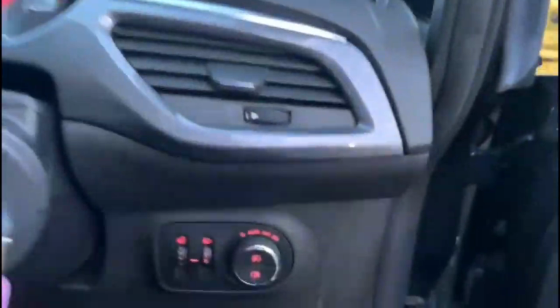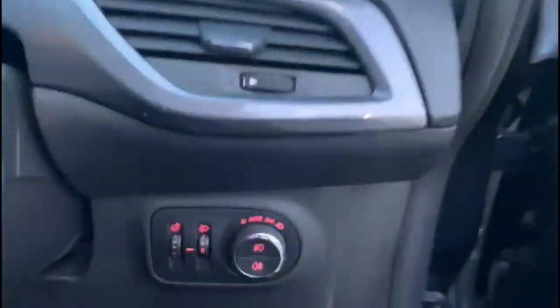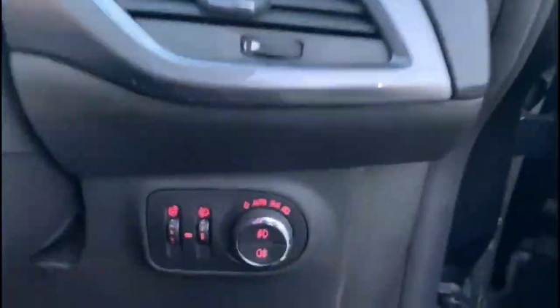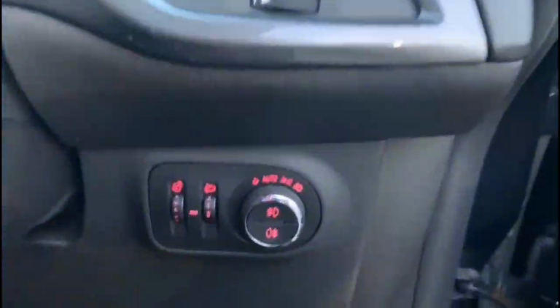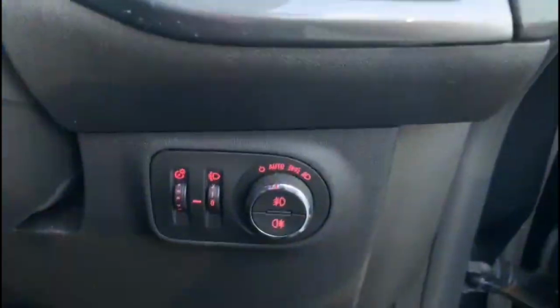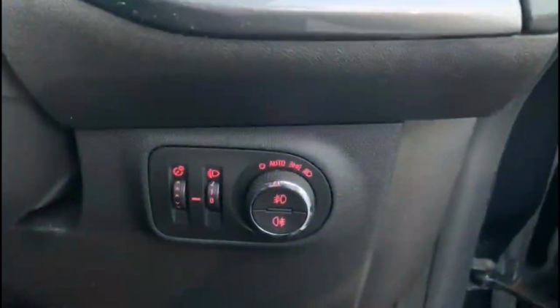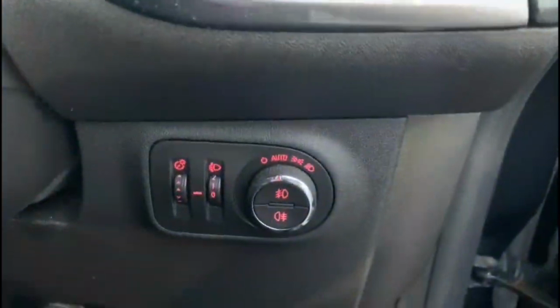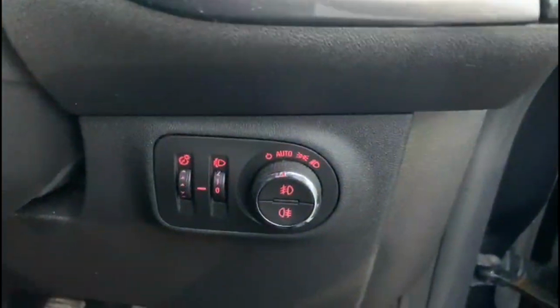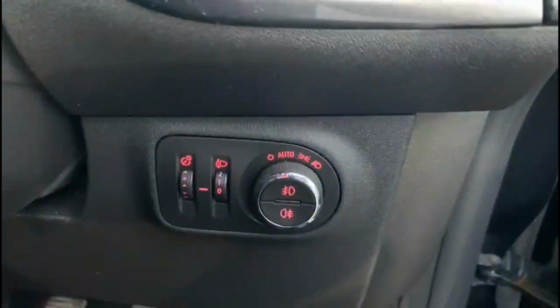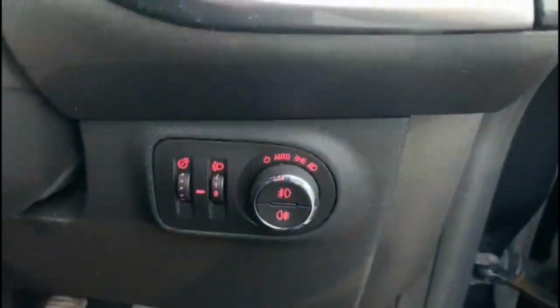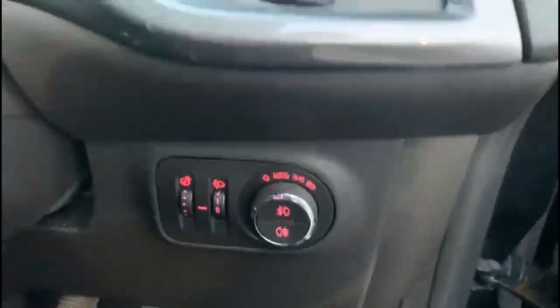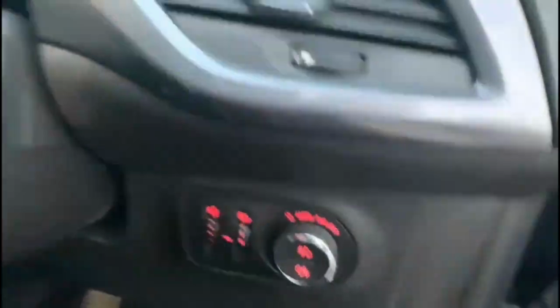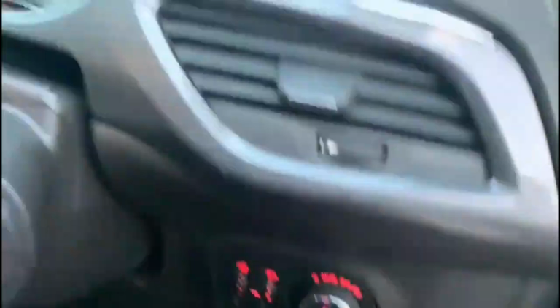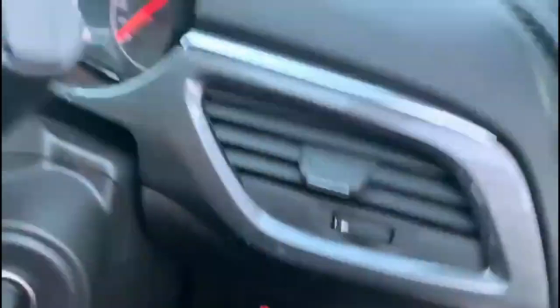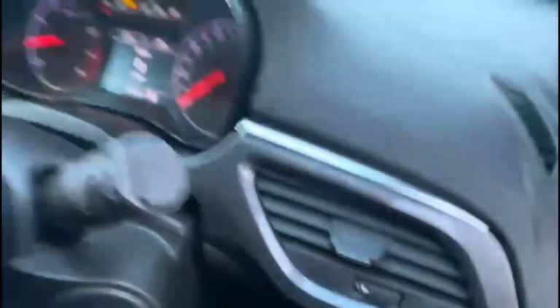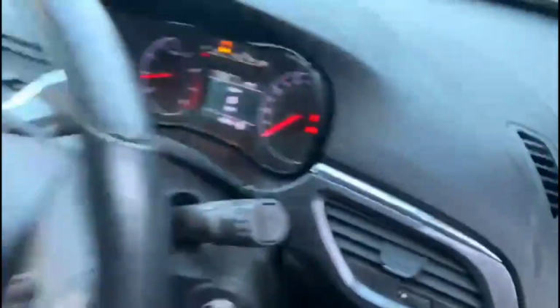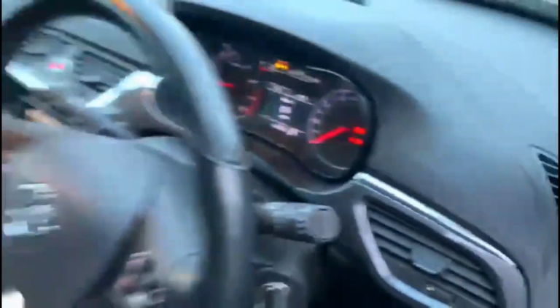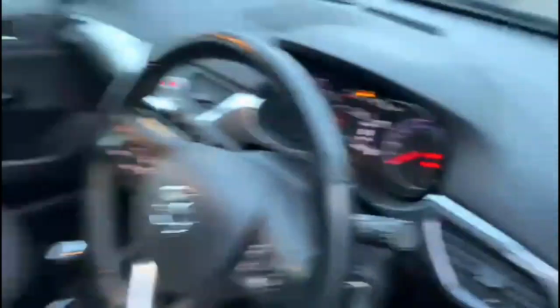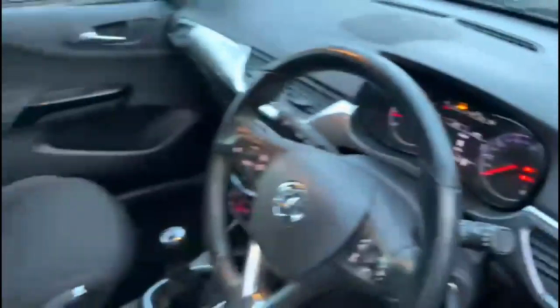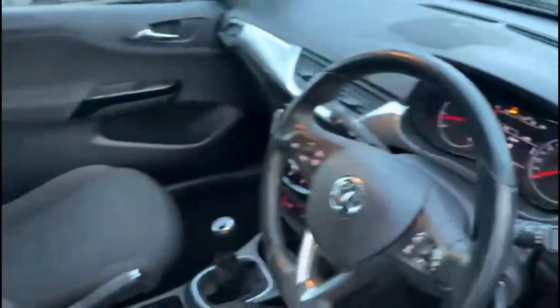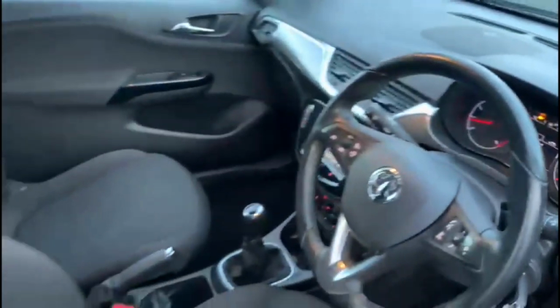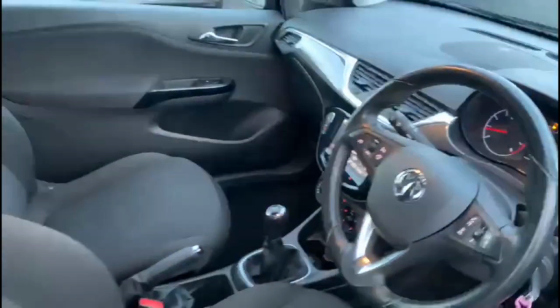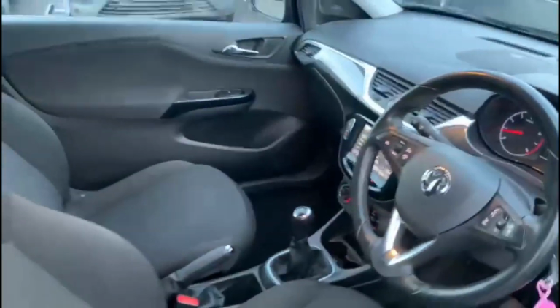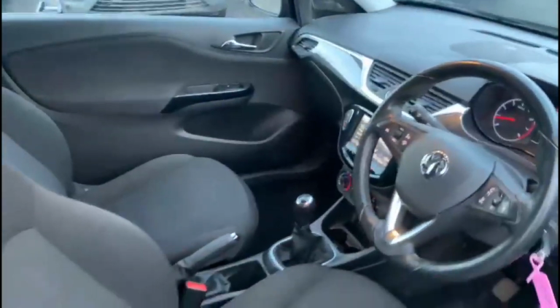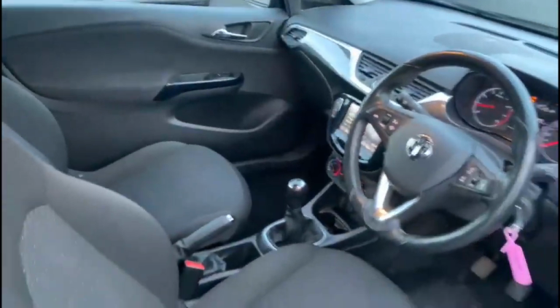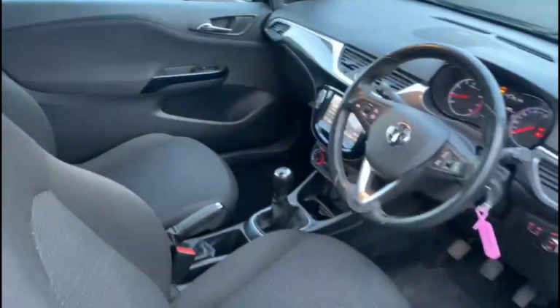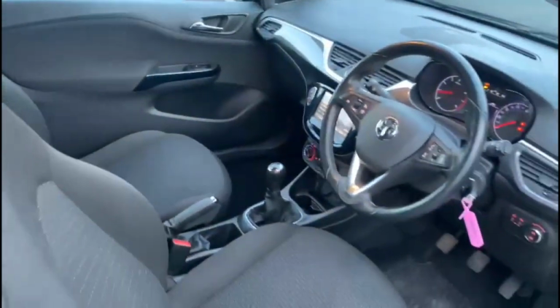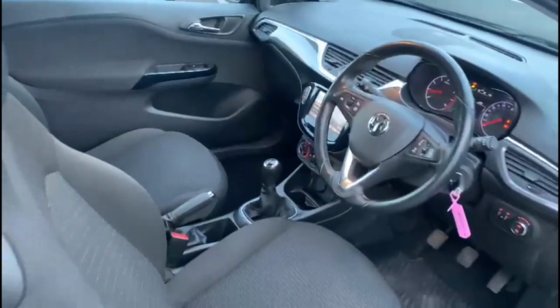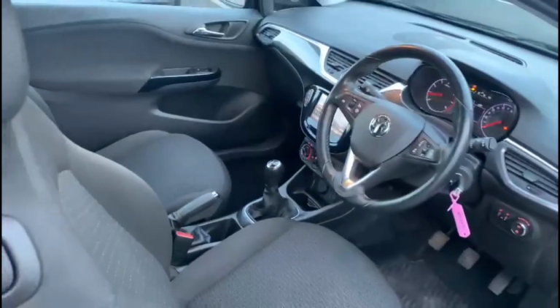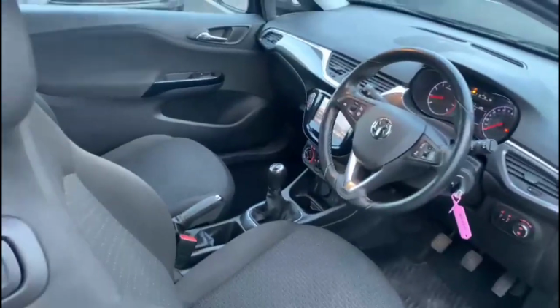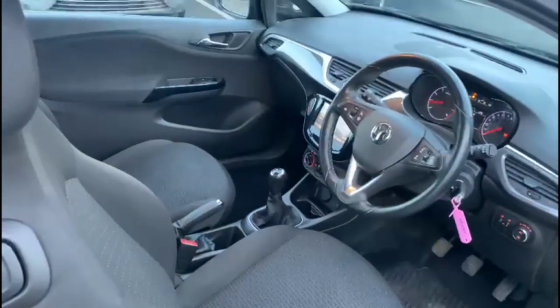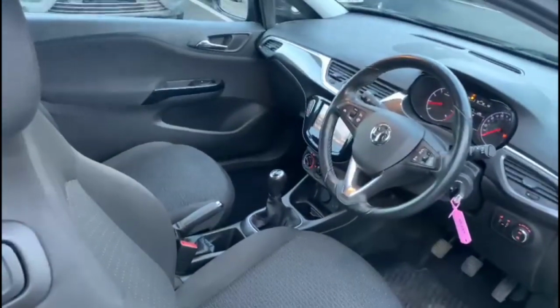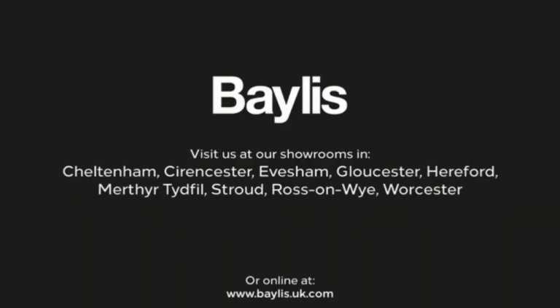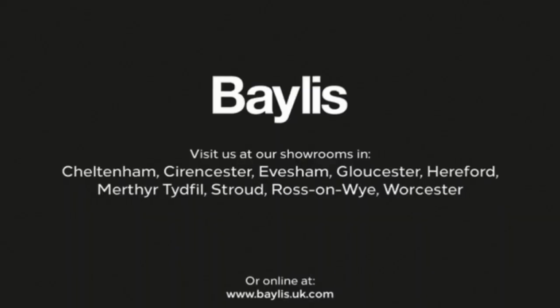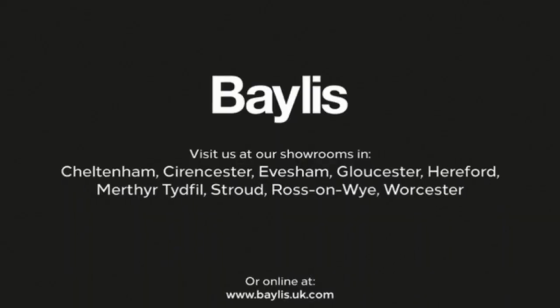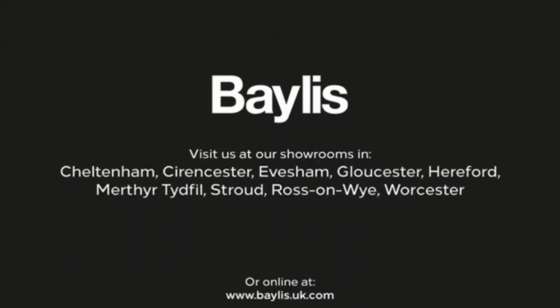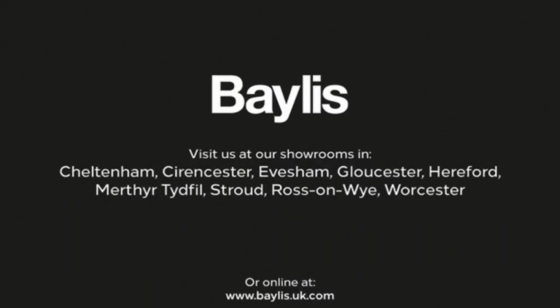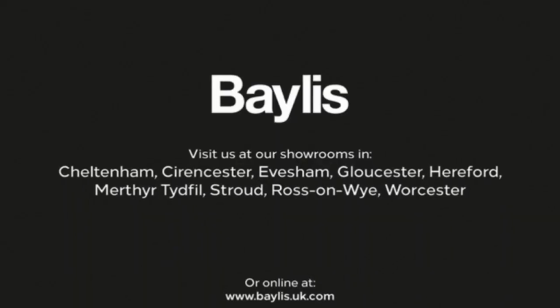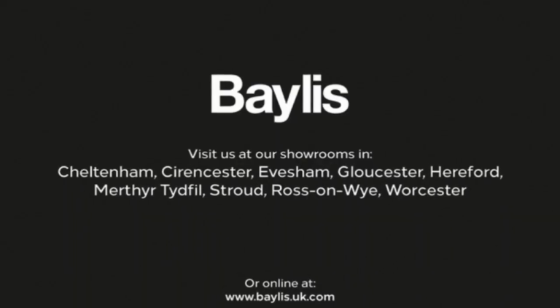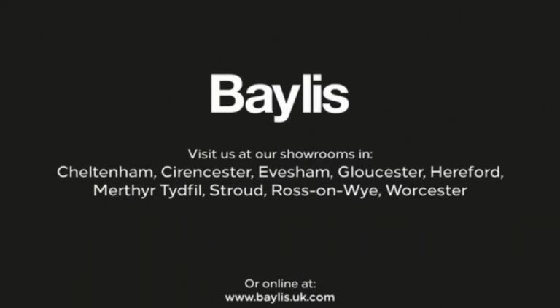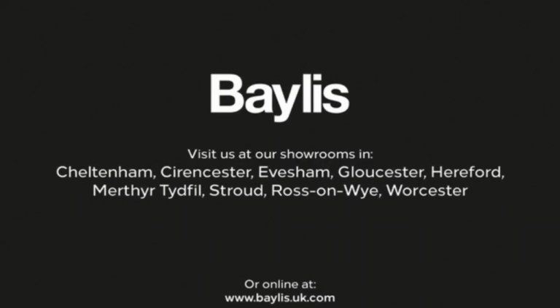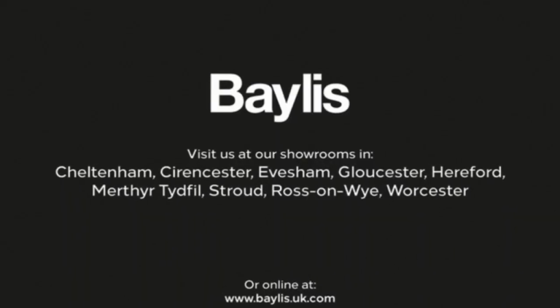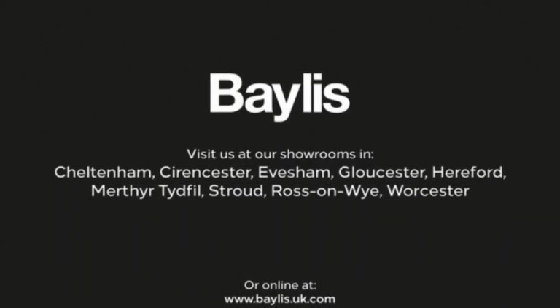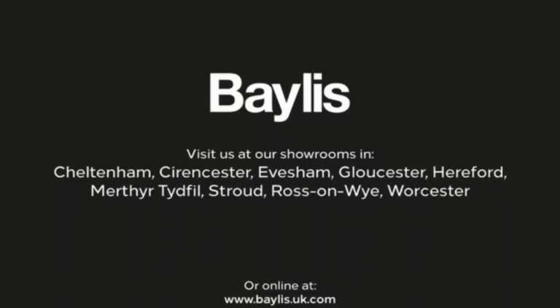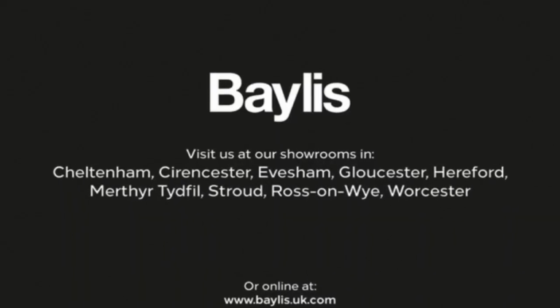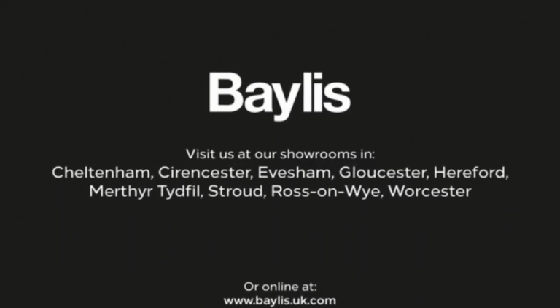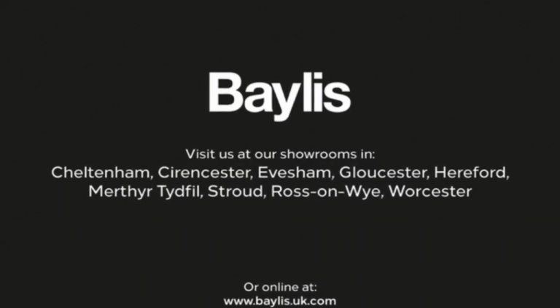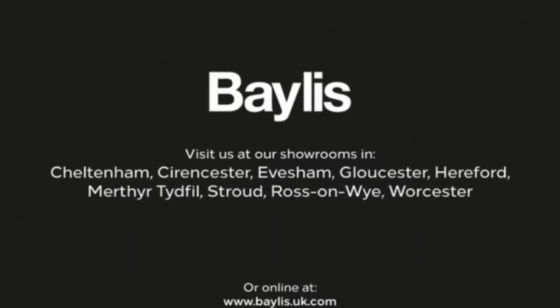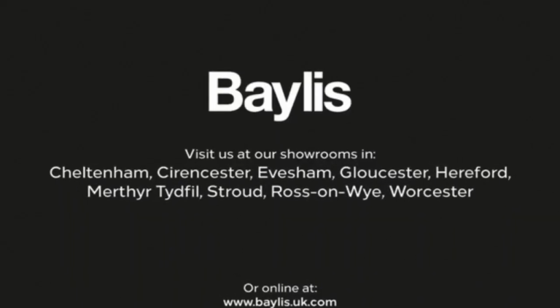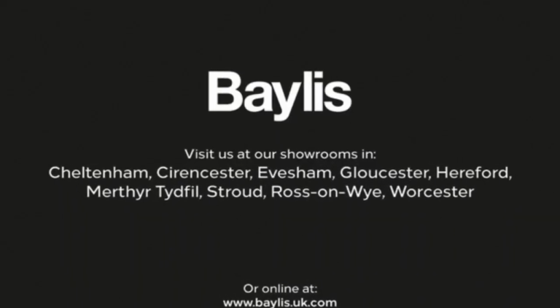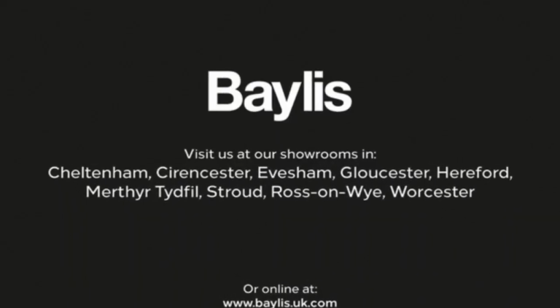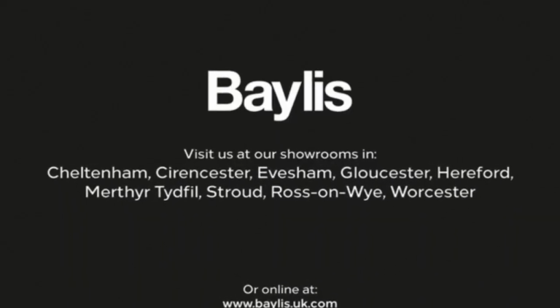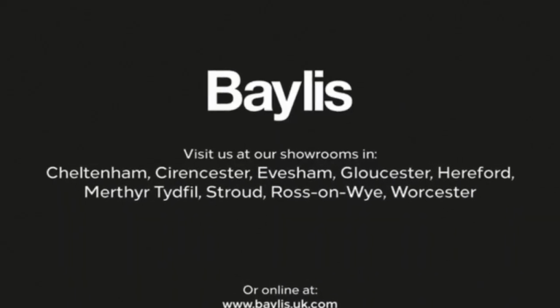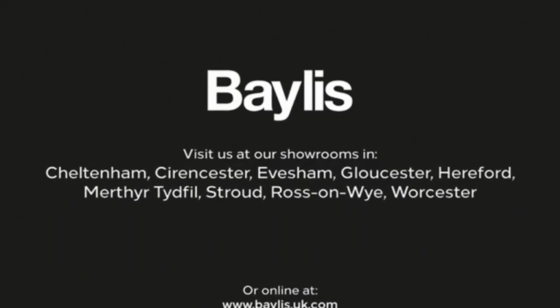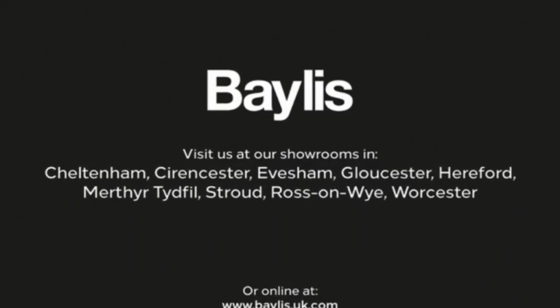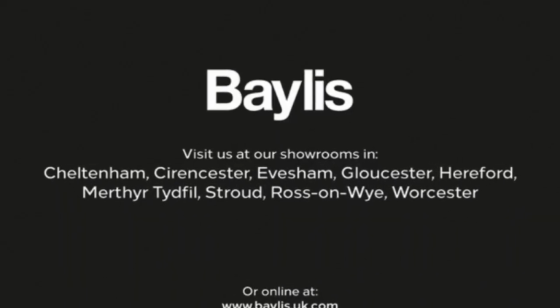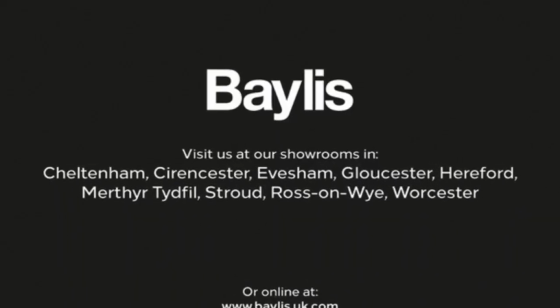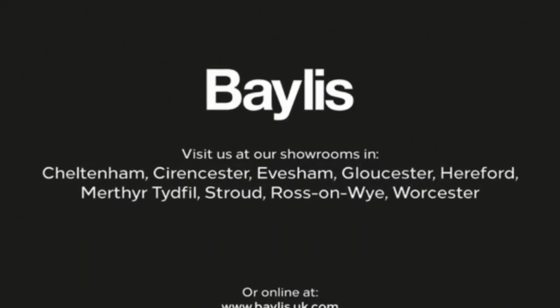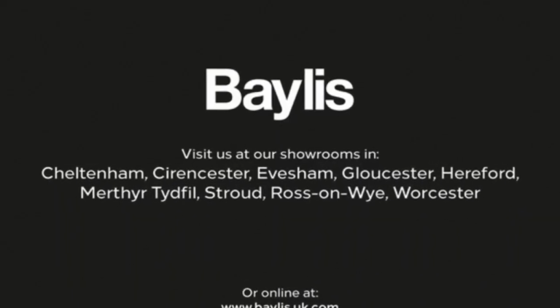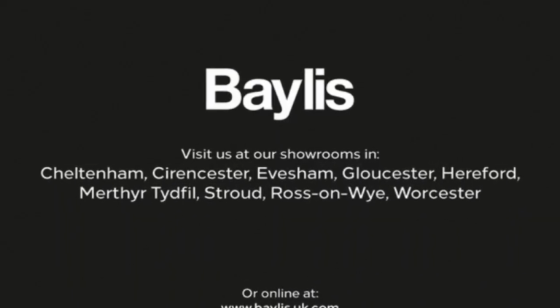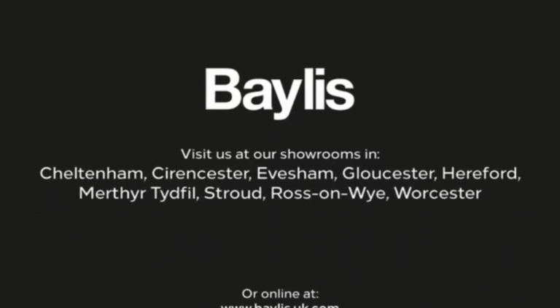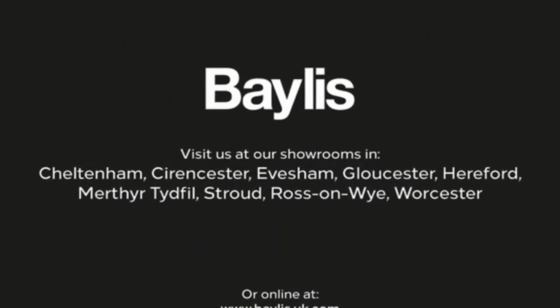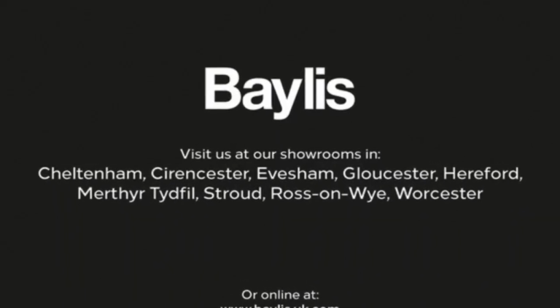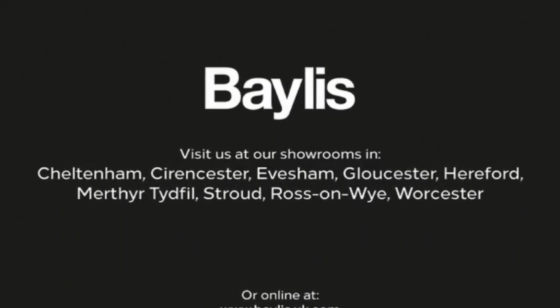Automatic lights, electric mirrors and front electric windows. Cruise control plus audio and Bluetooth controls. If you're interested in this vehicle then please give us a call at Bayless Vauxhall.